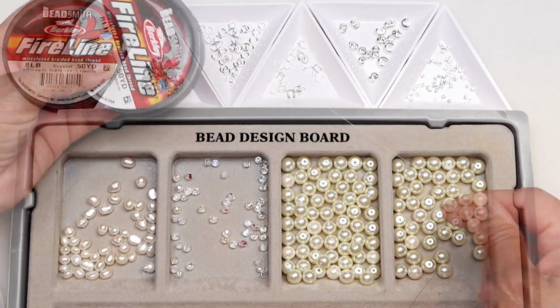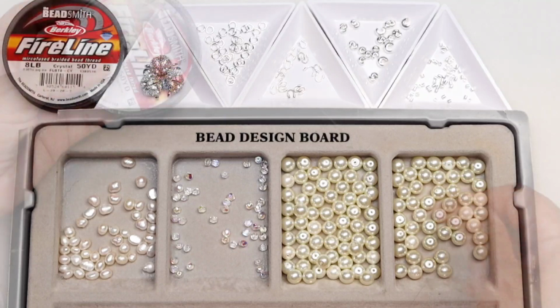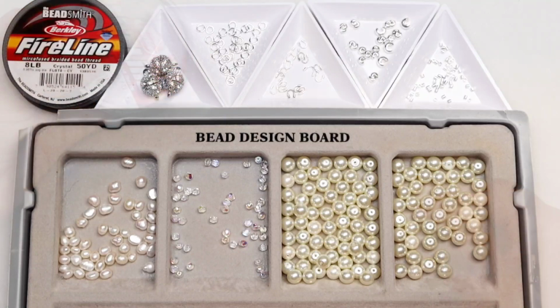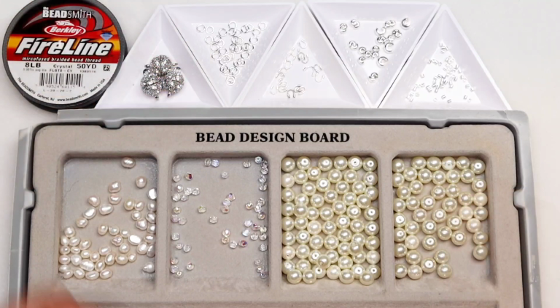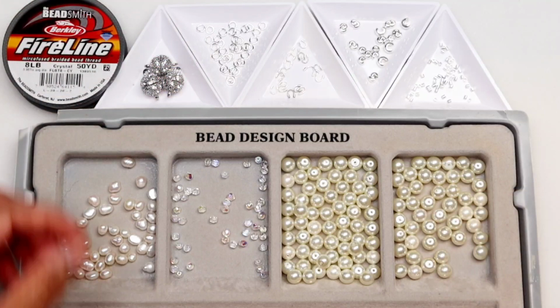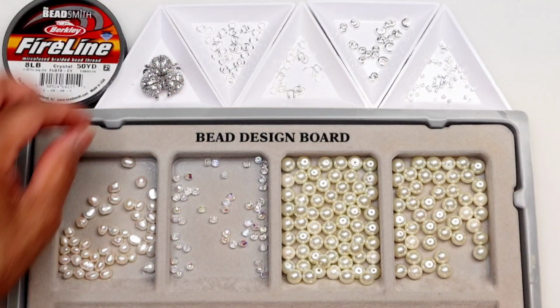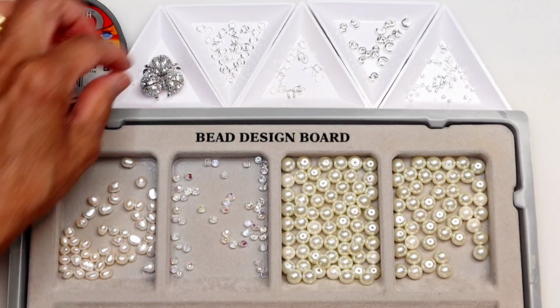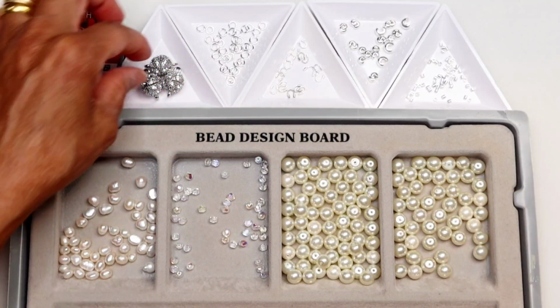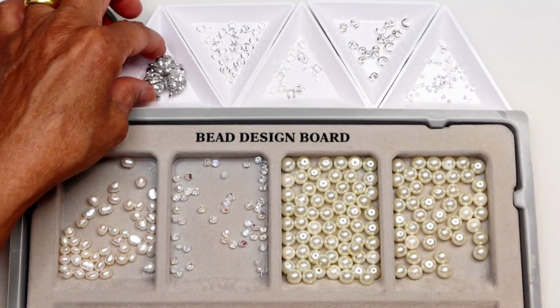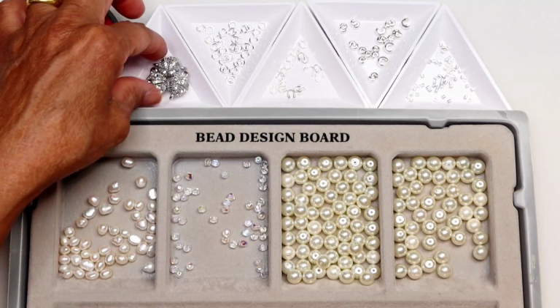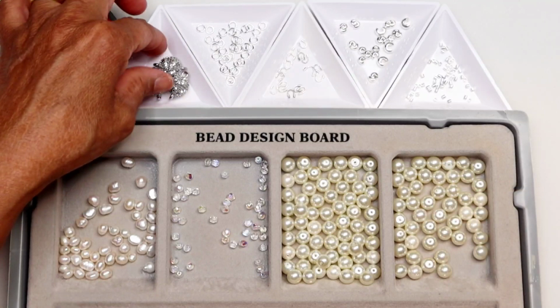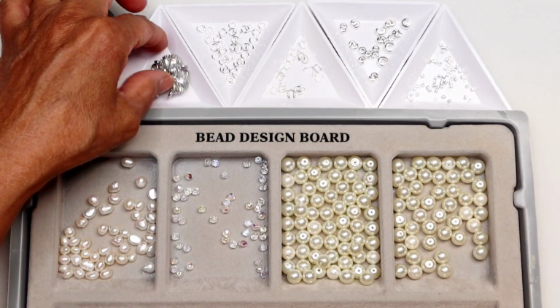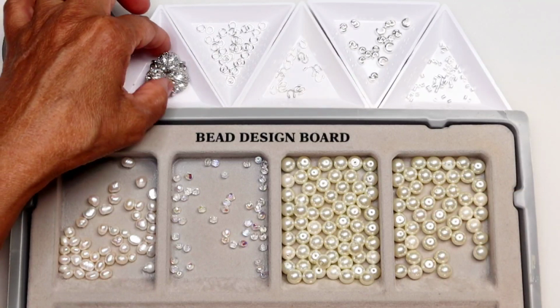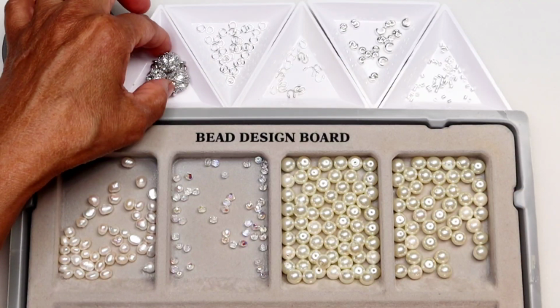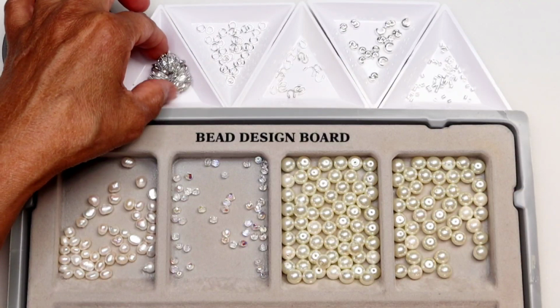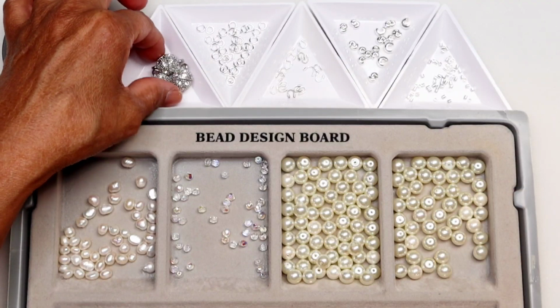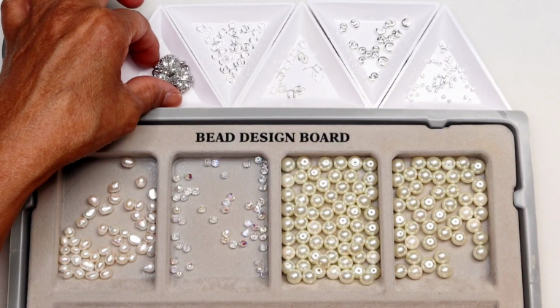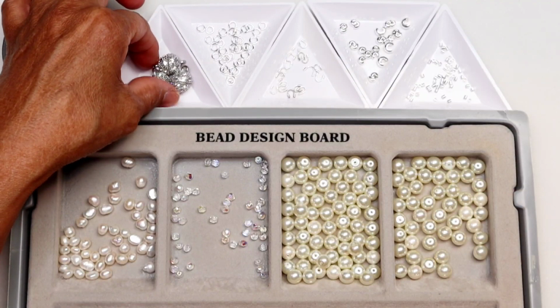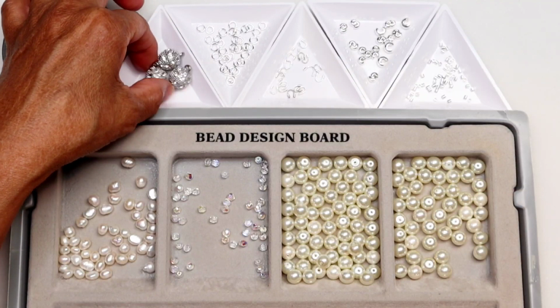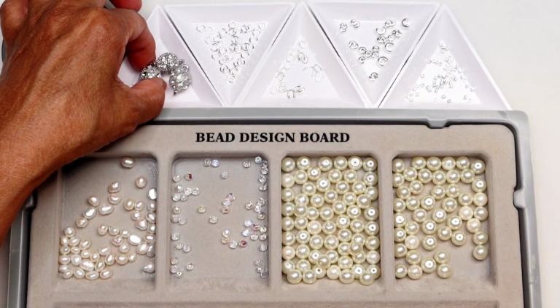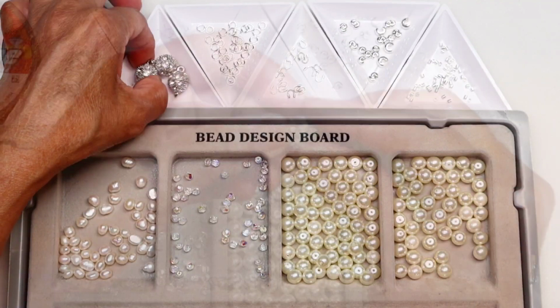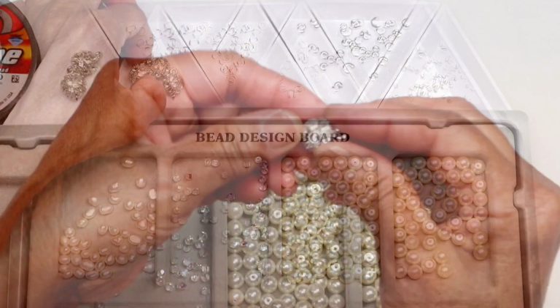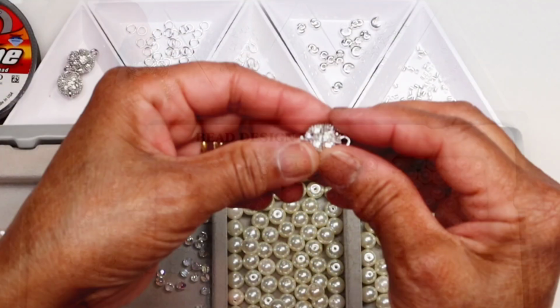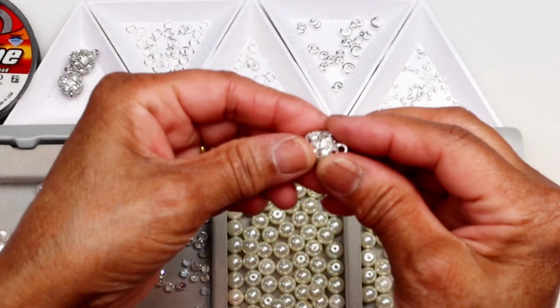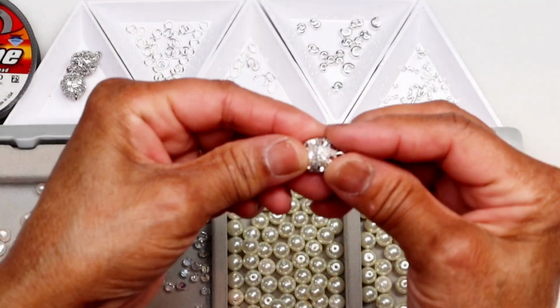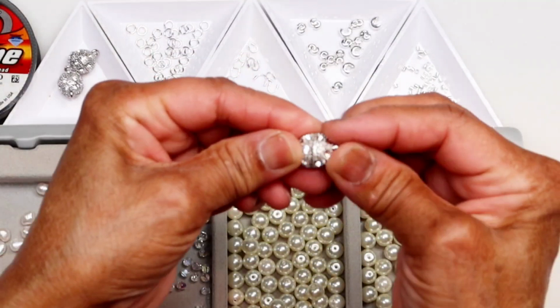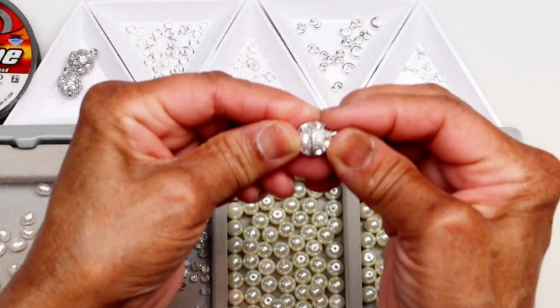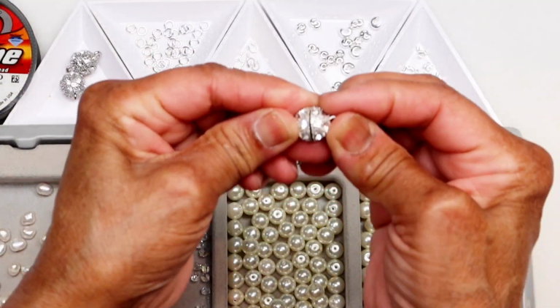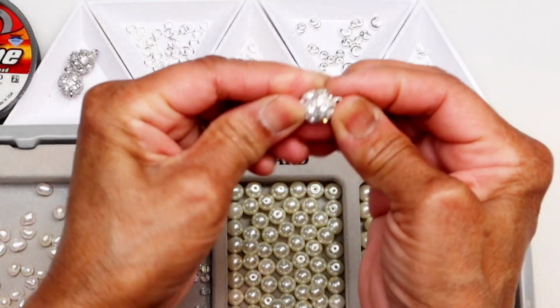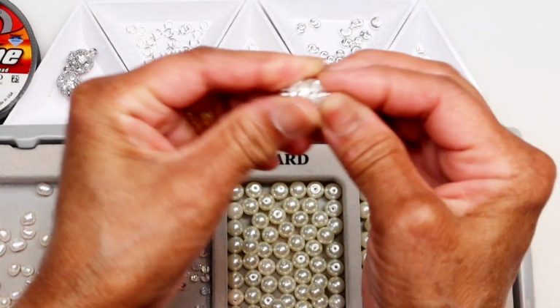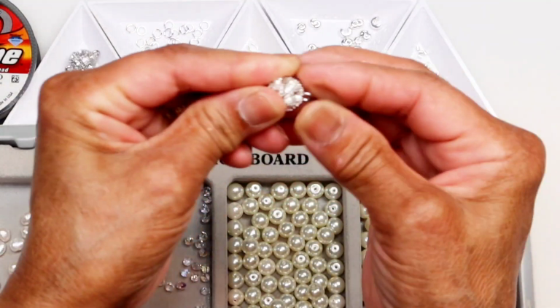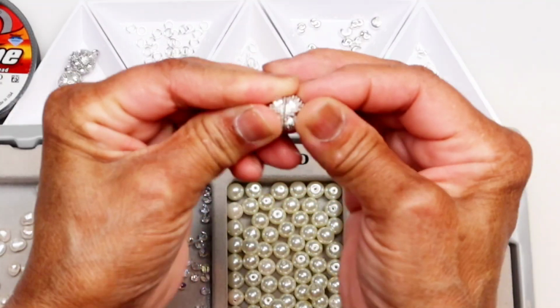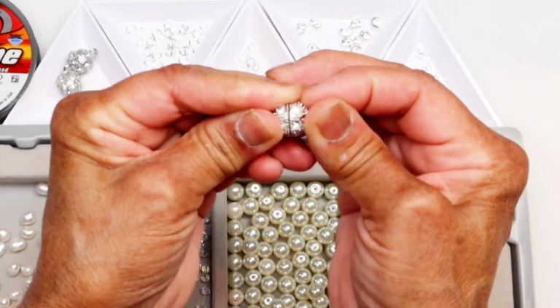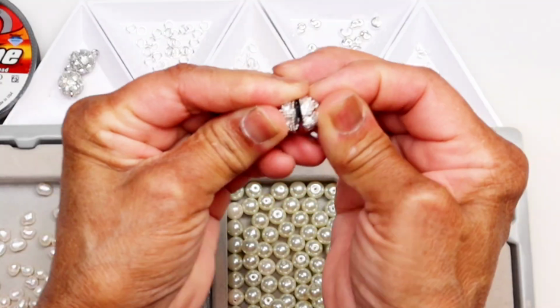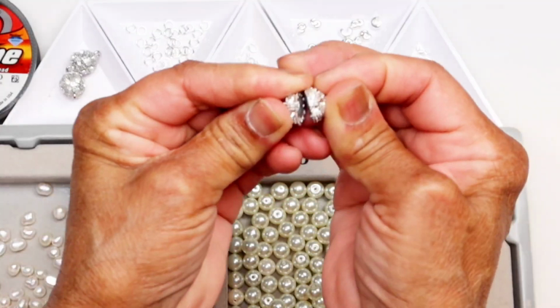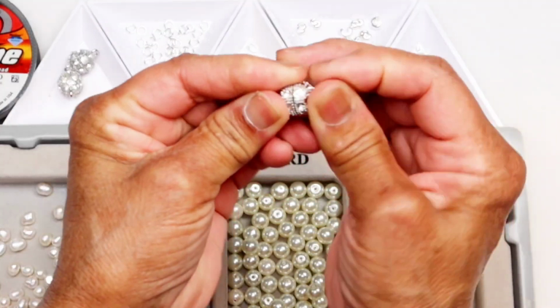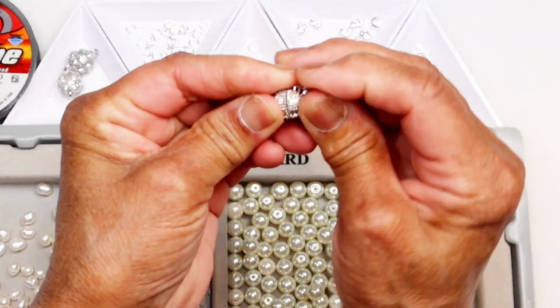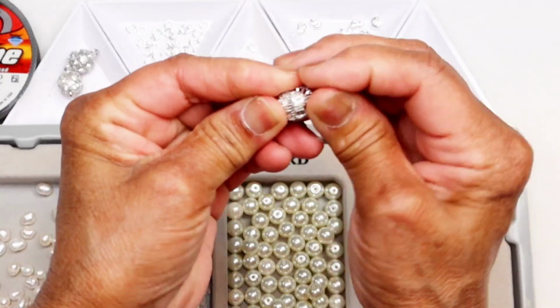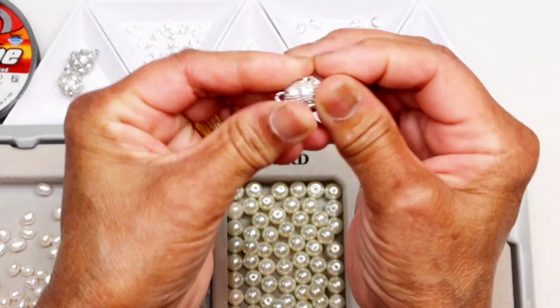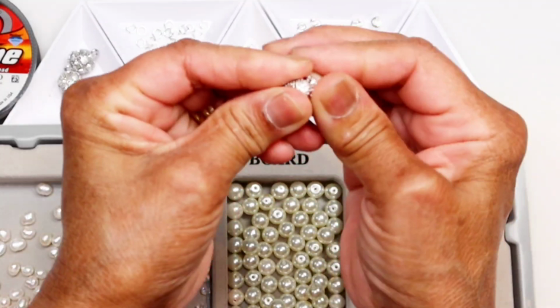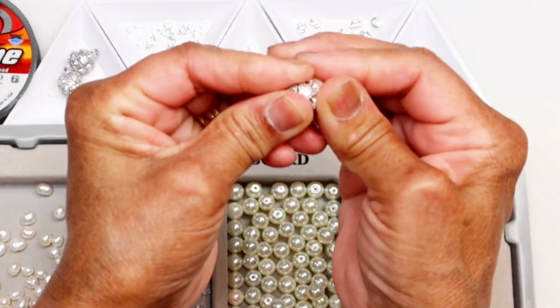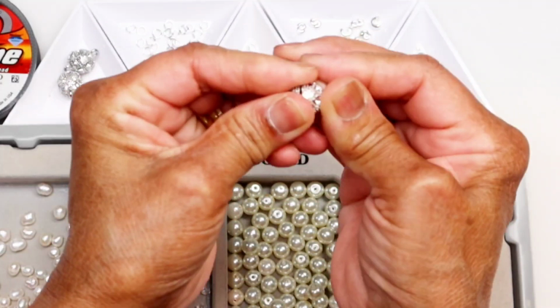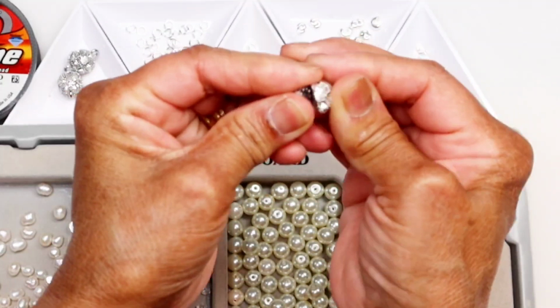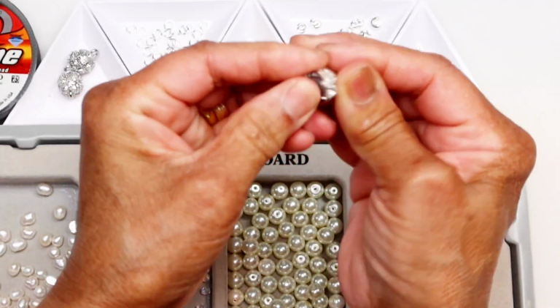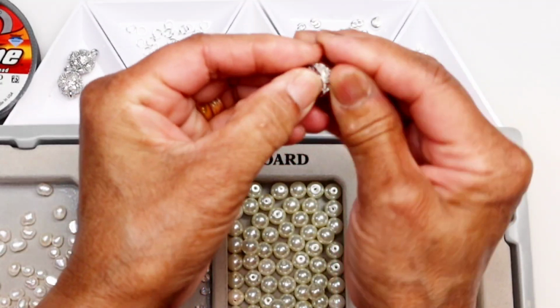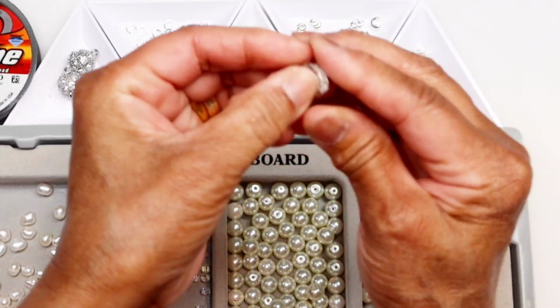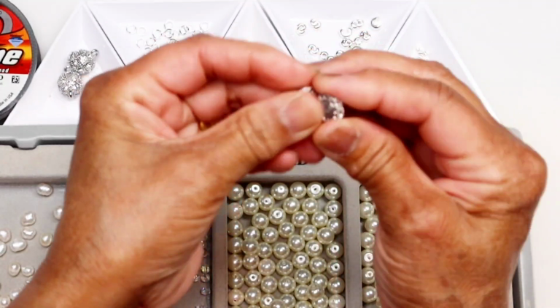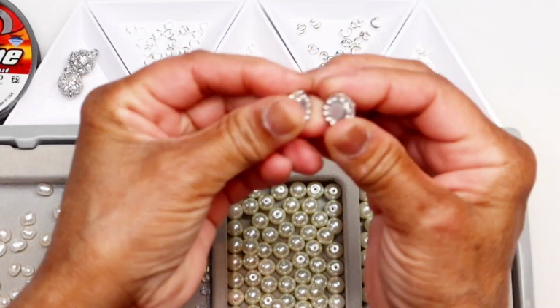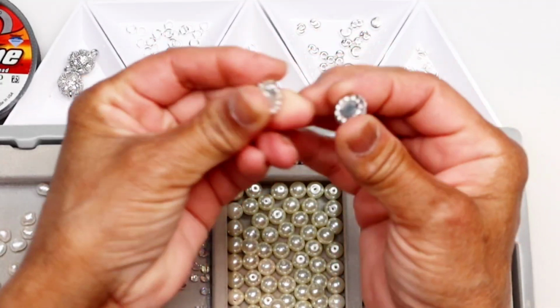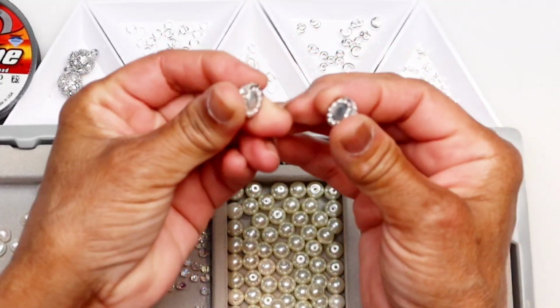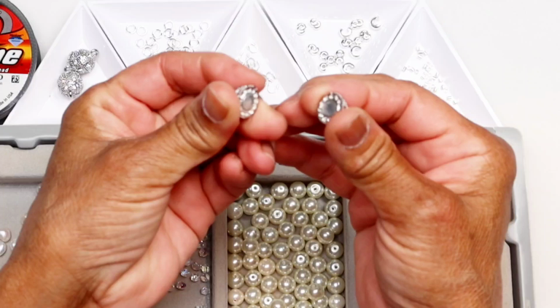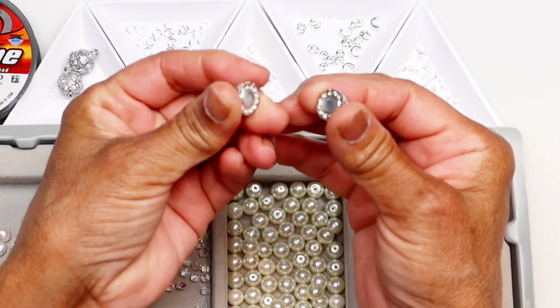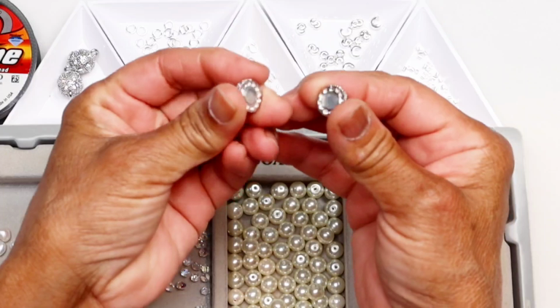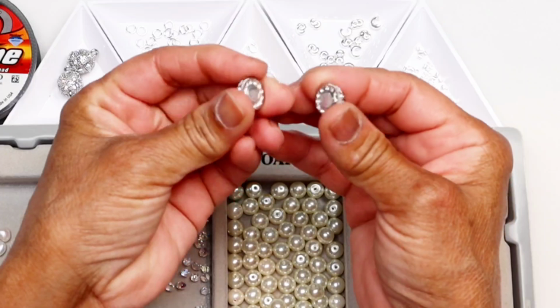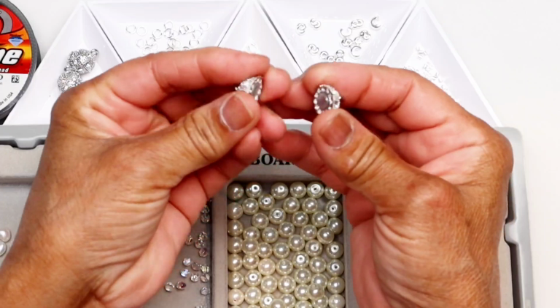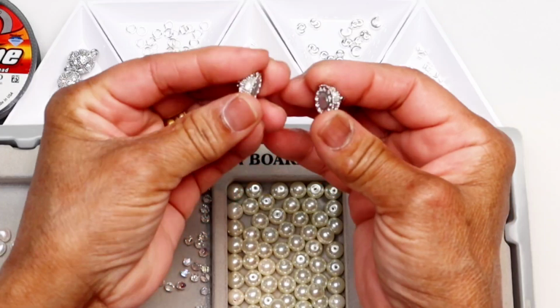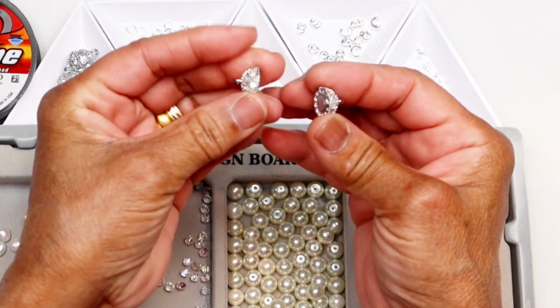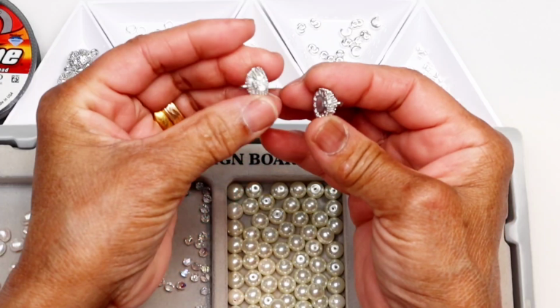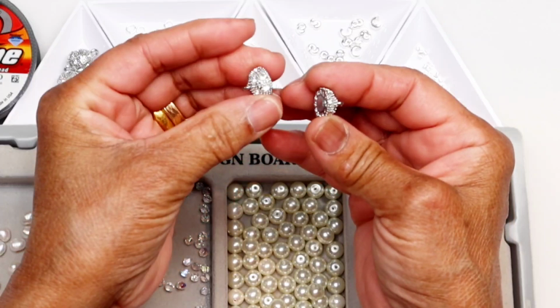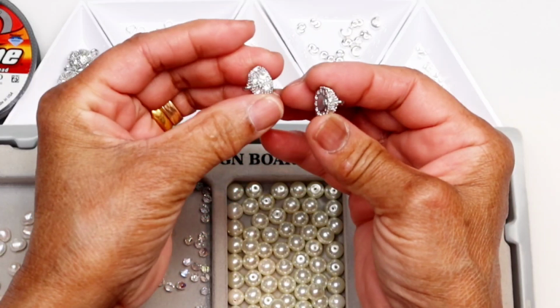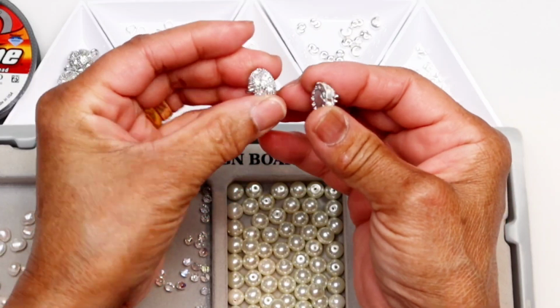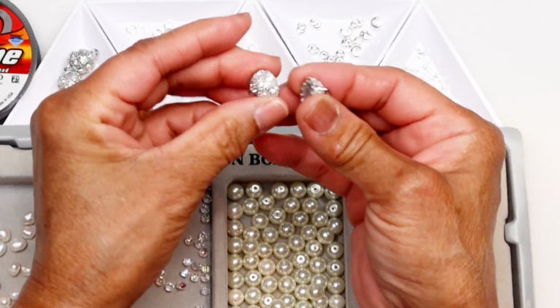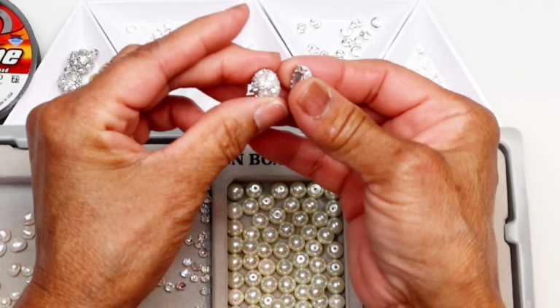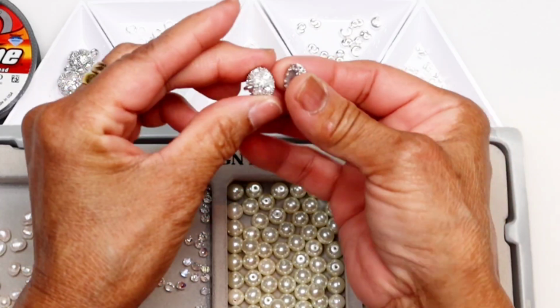I found these magnetic clamps with struts. They are perfect for this project. As you can see, they are quite strong.